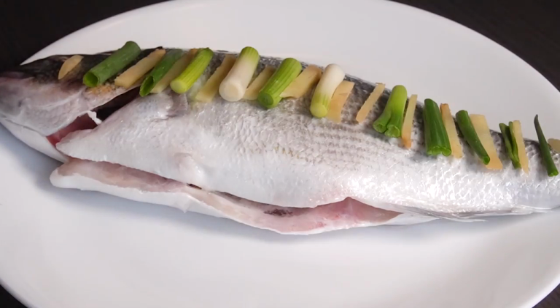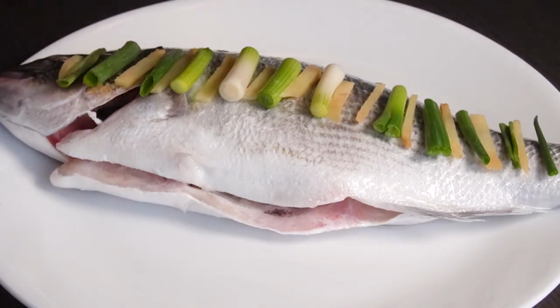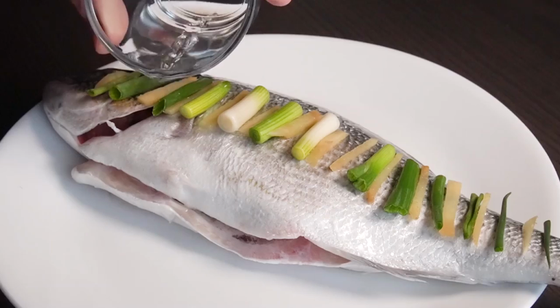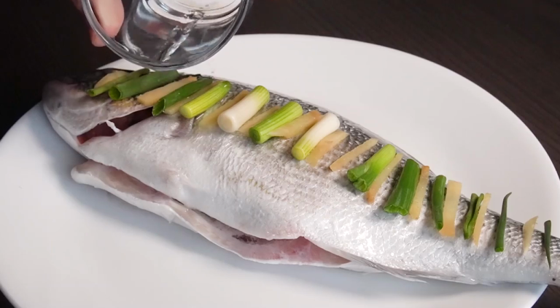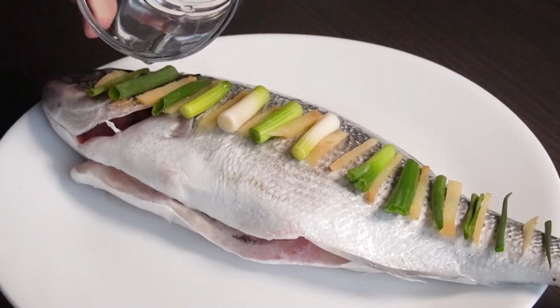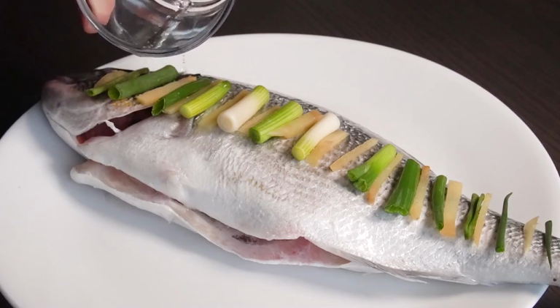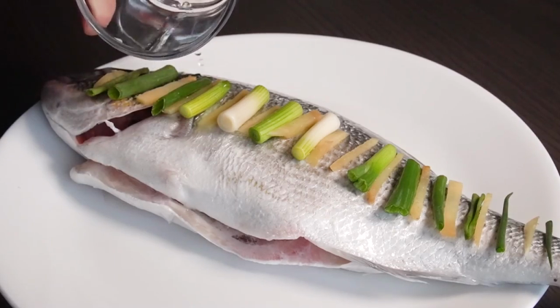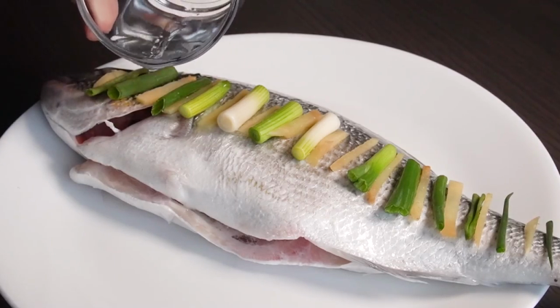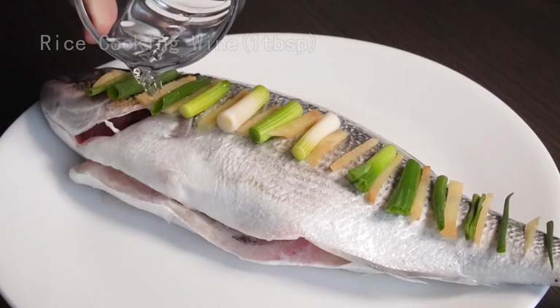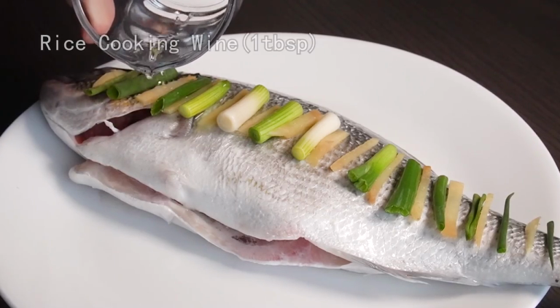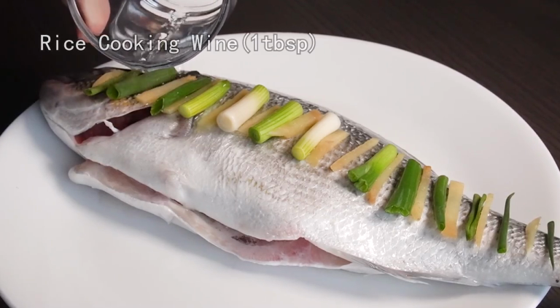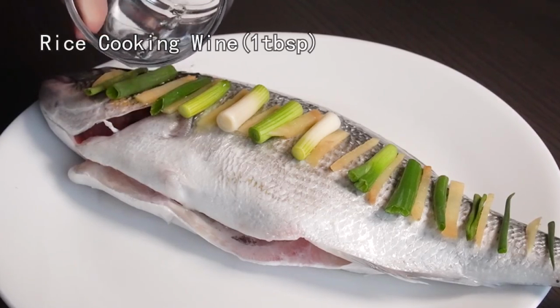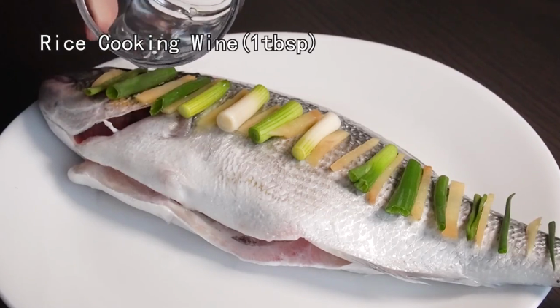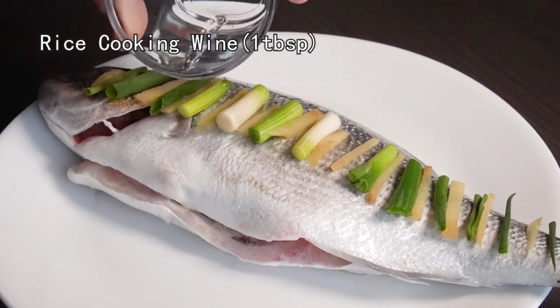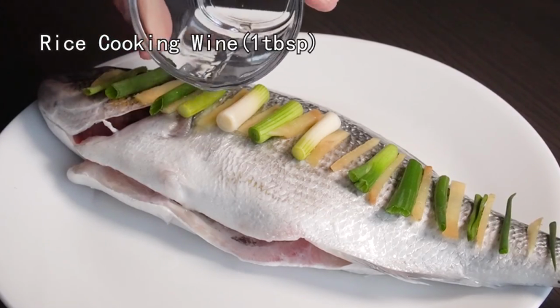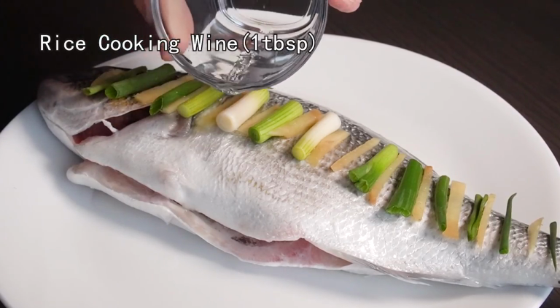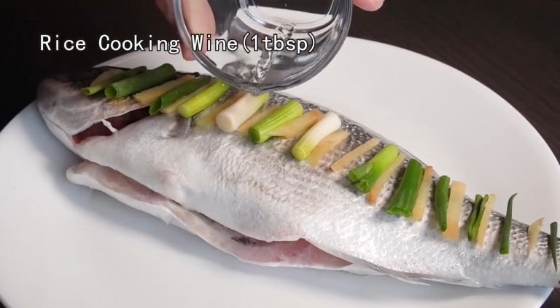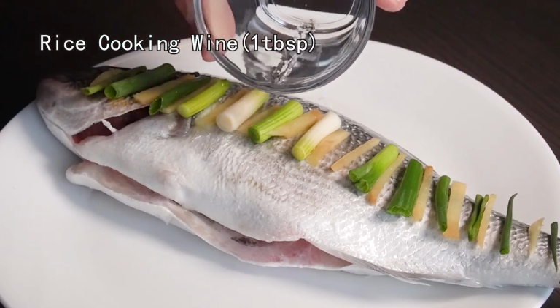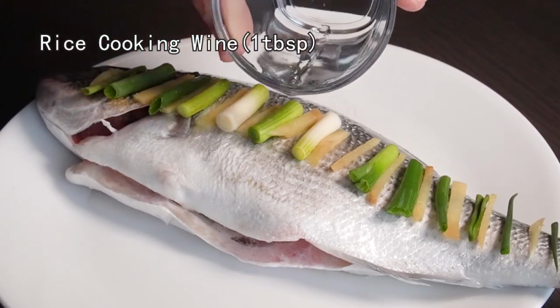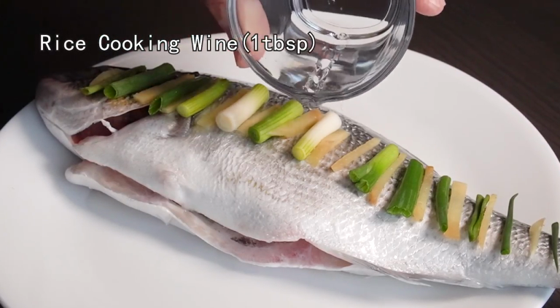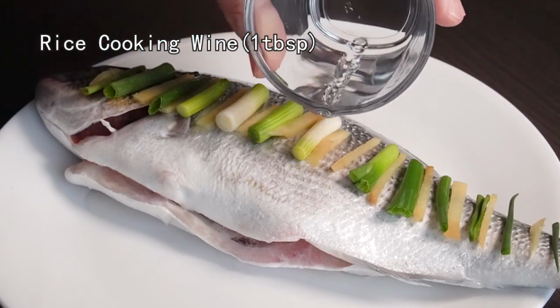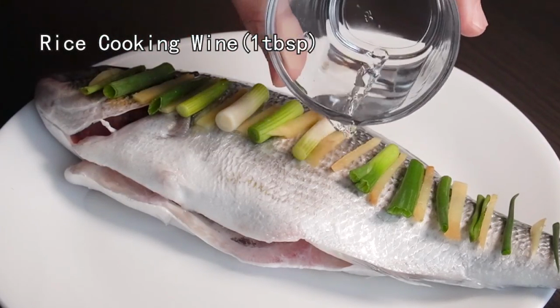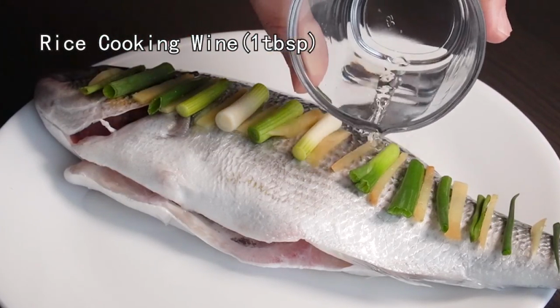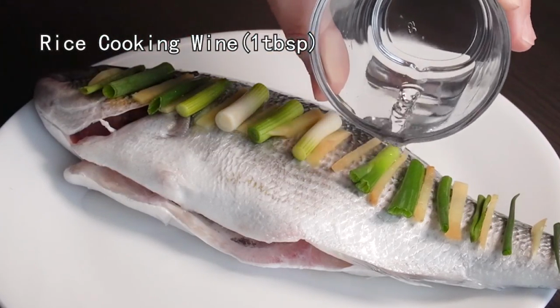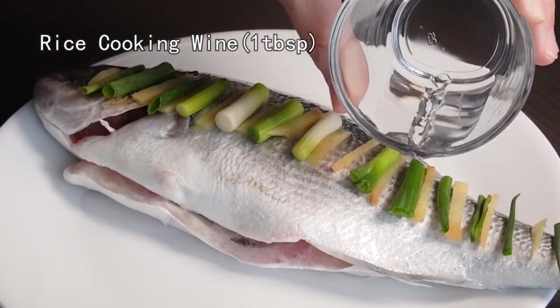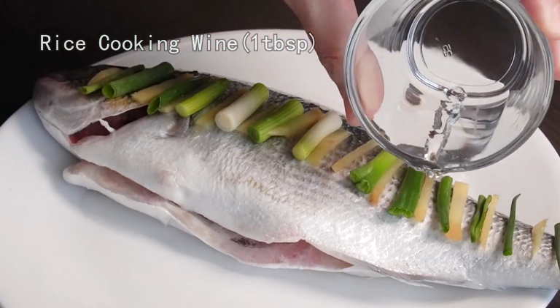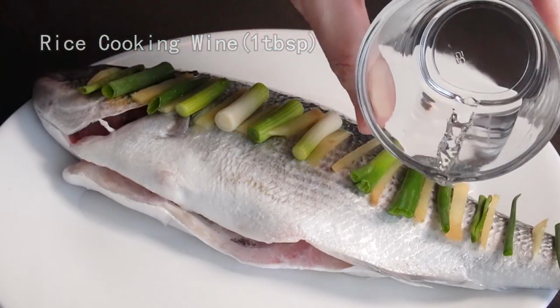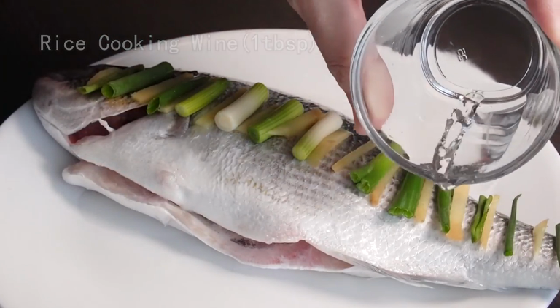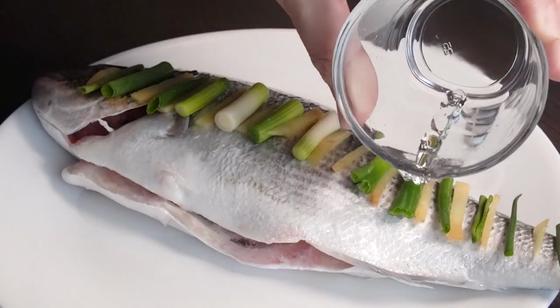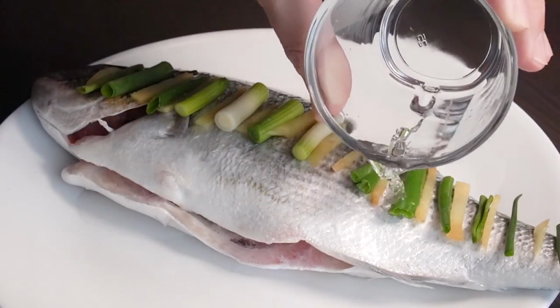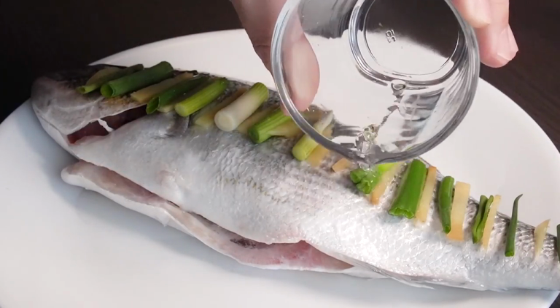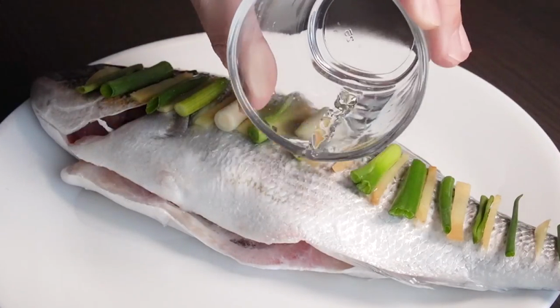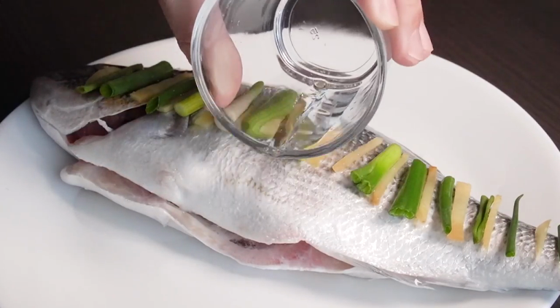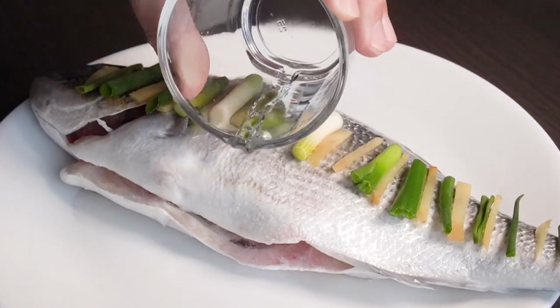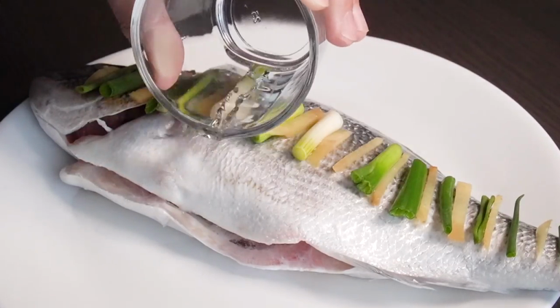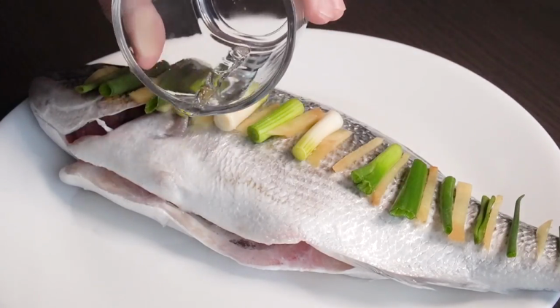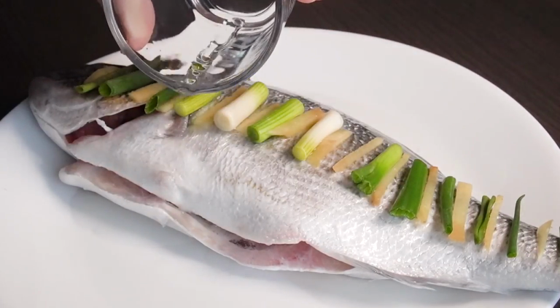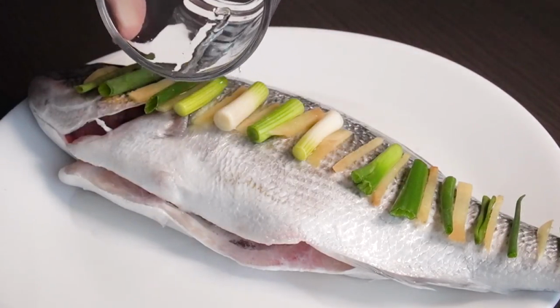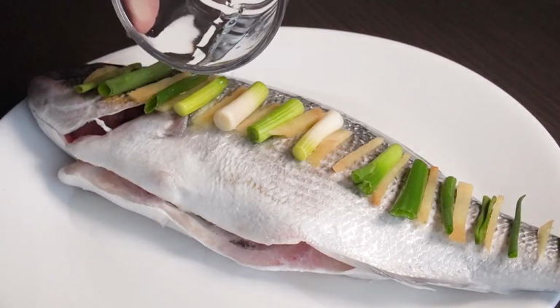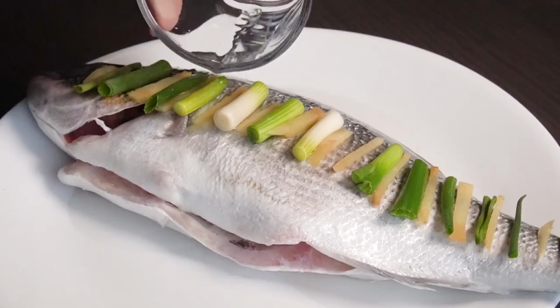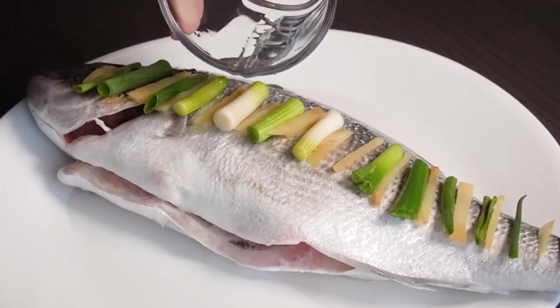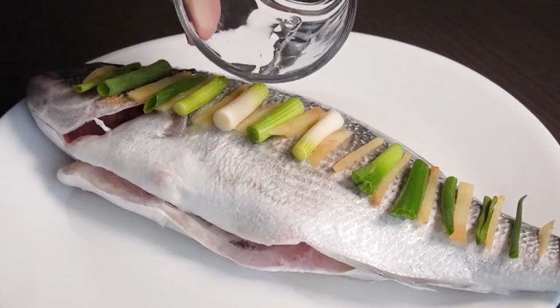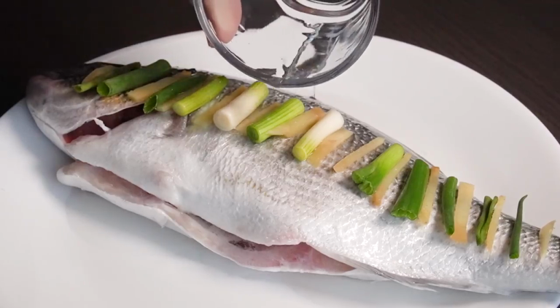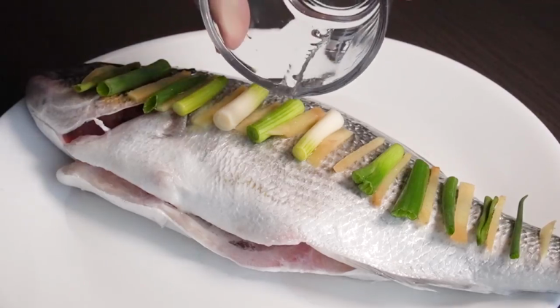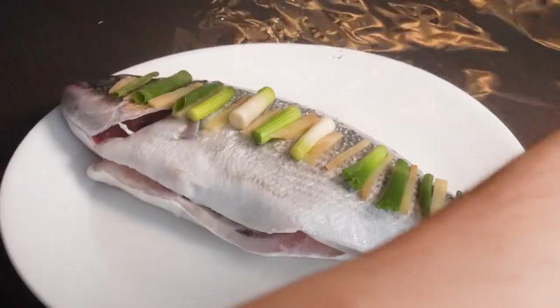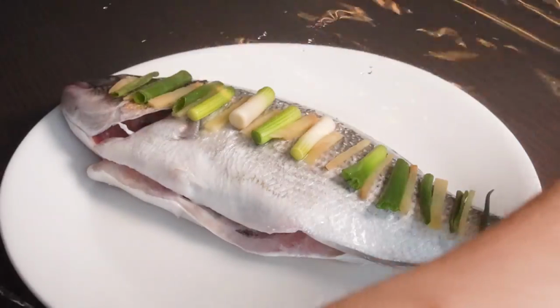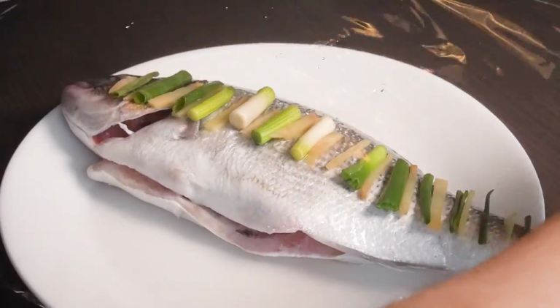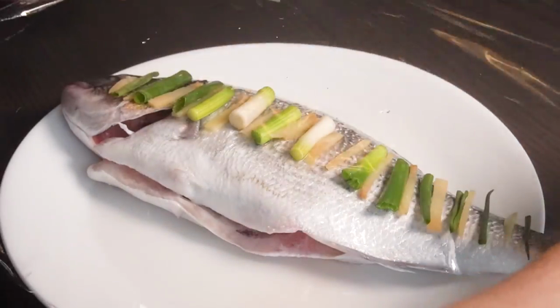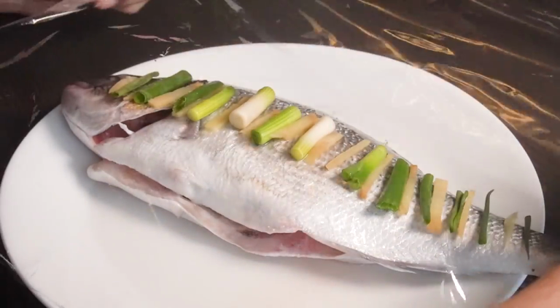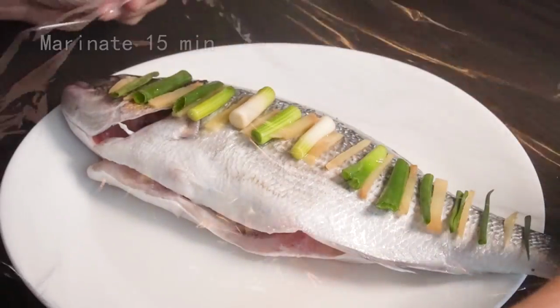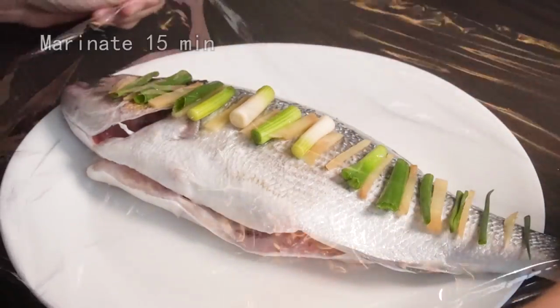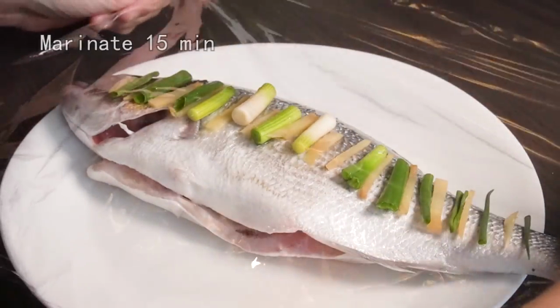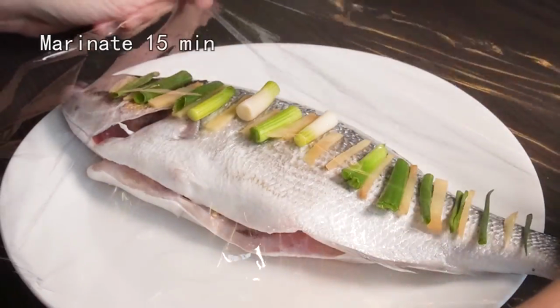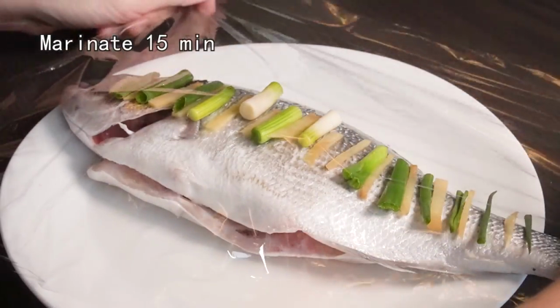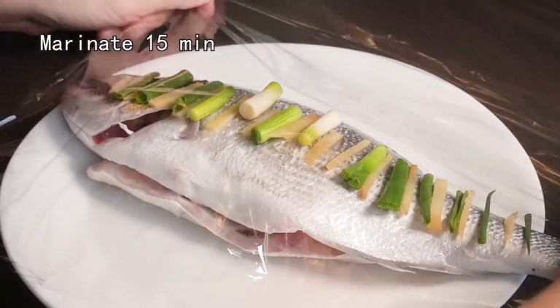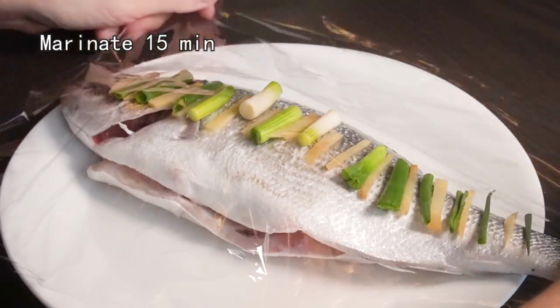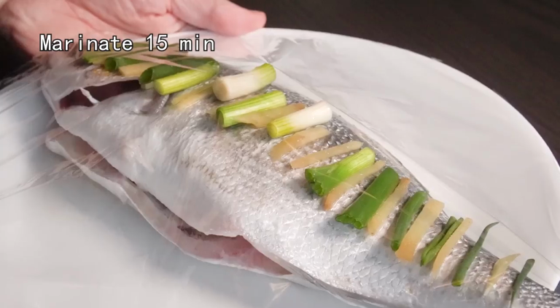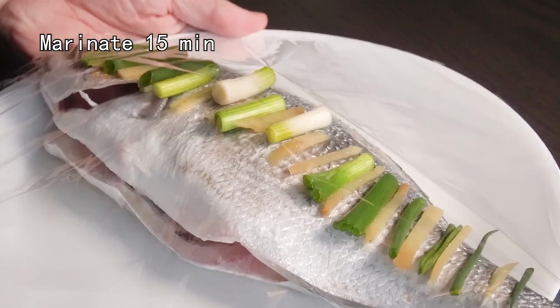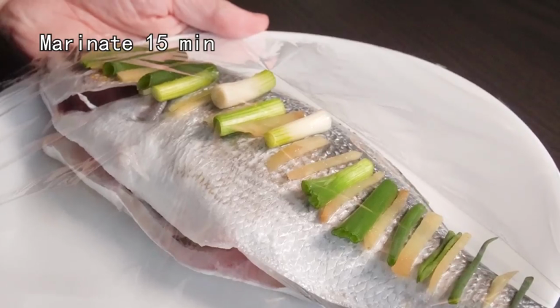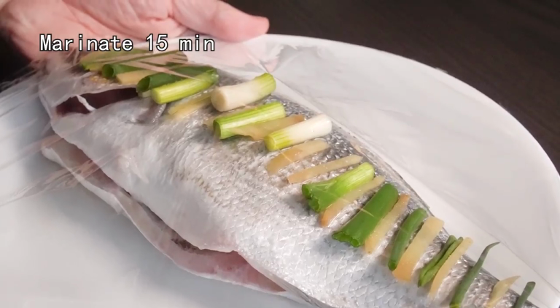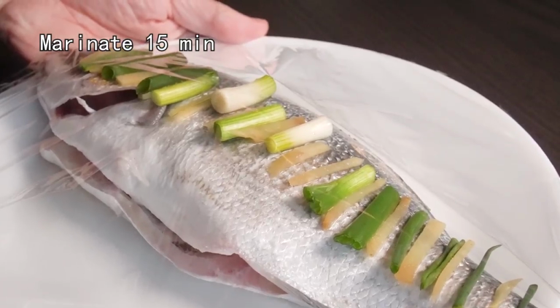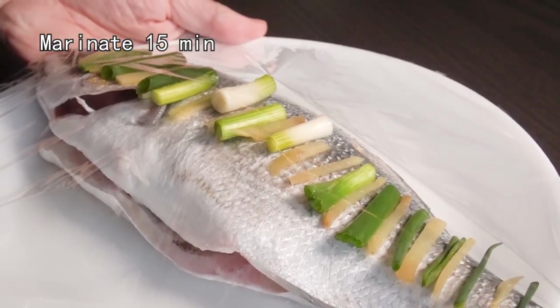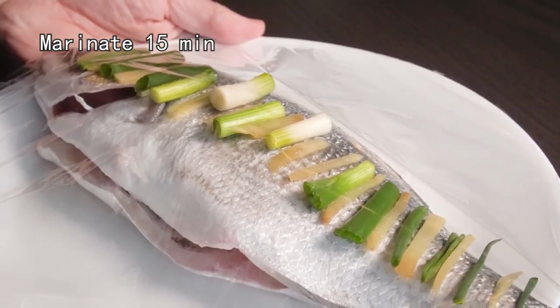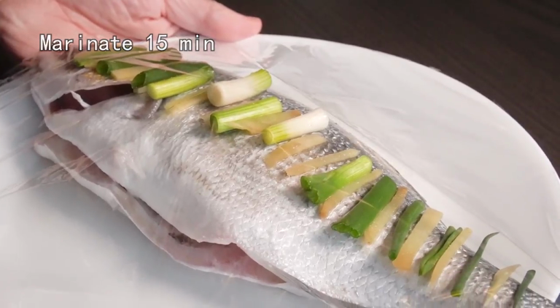Add some Chinese rice wine to reduce the fishy flavor. Marinate about 15 minutes.